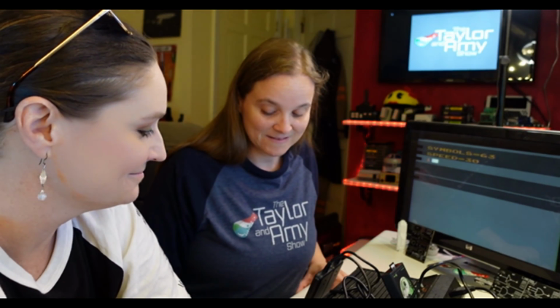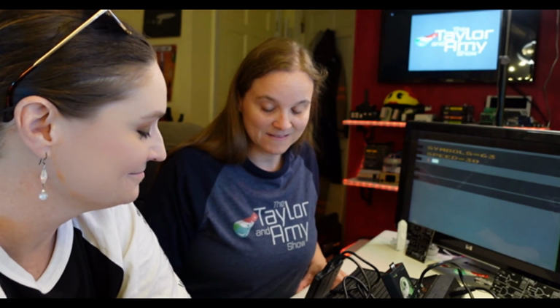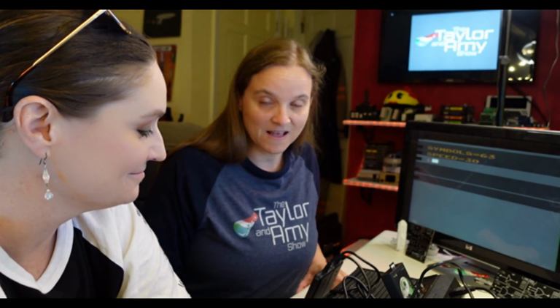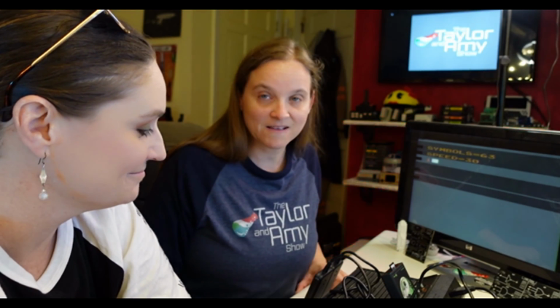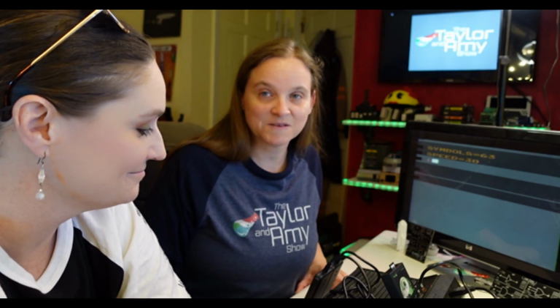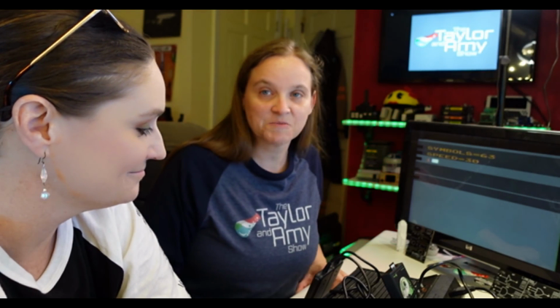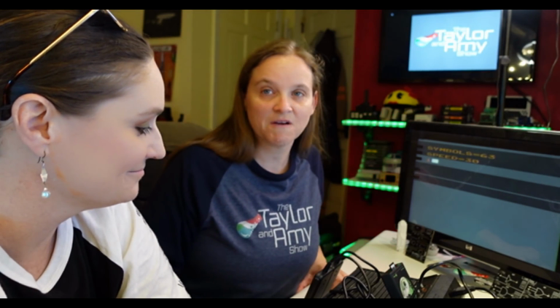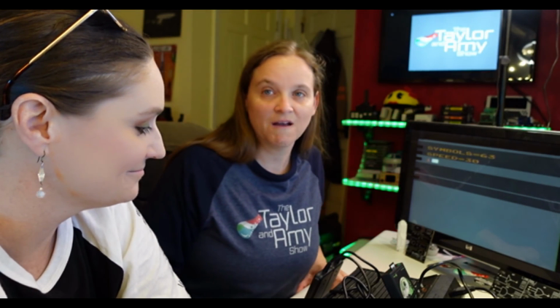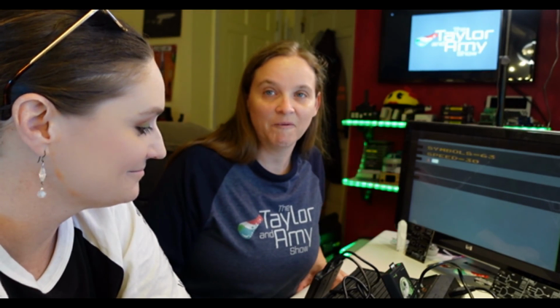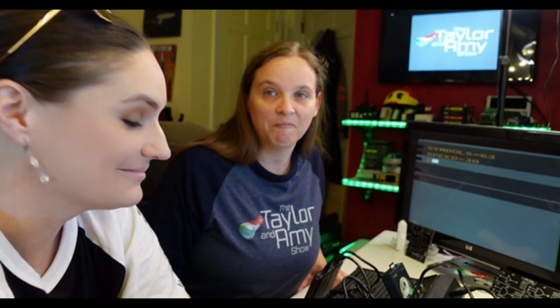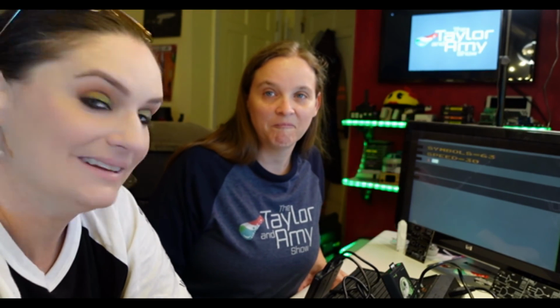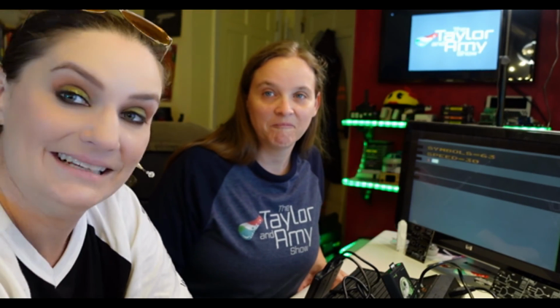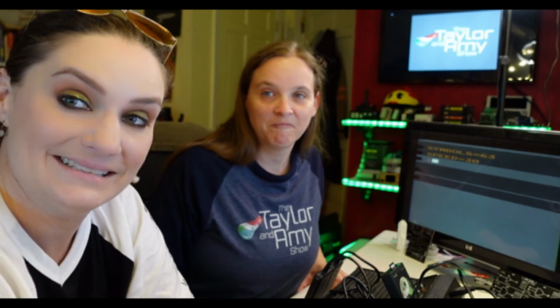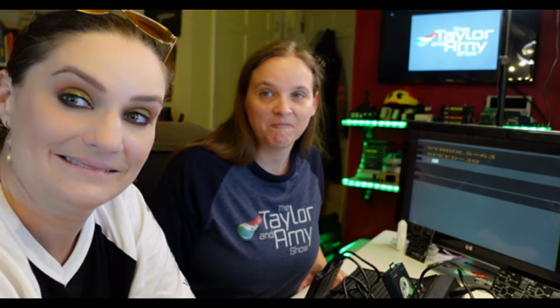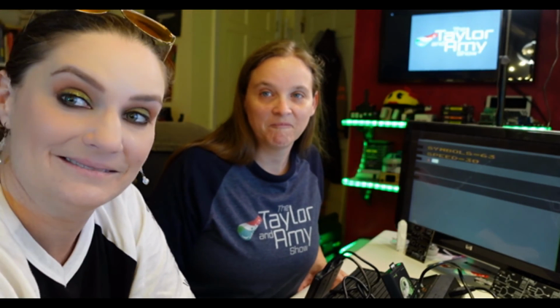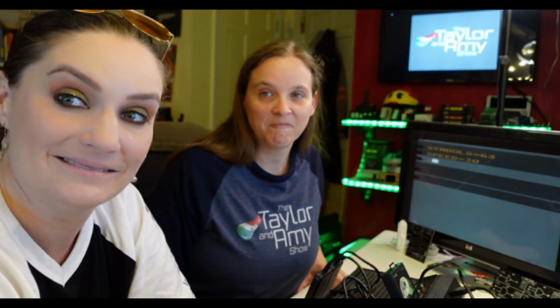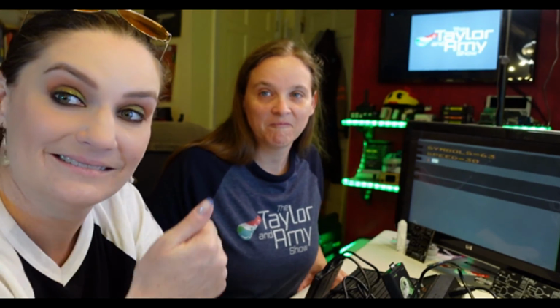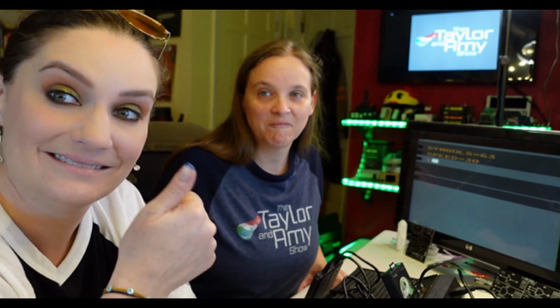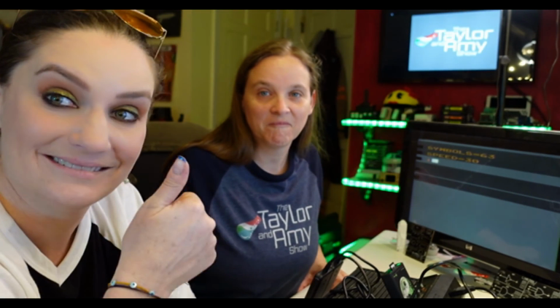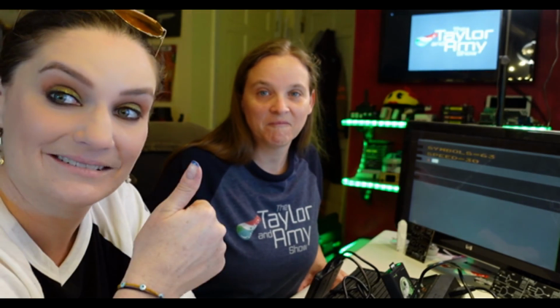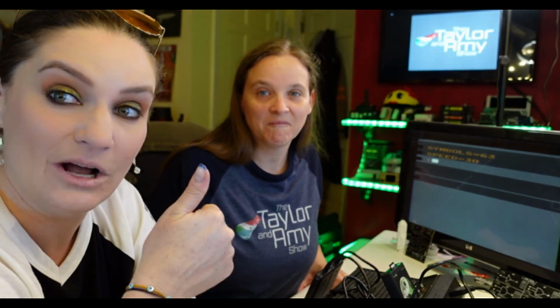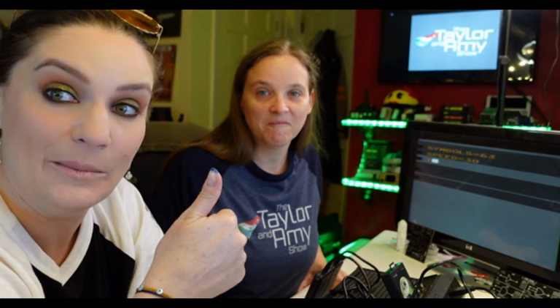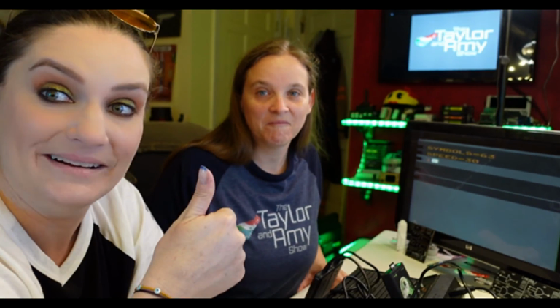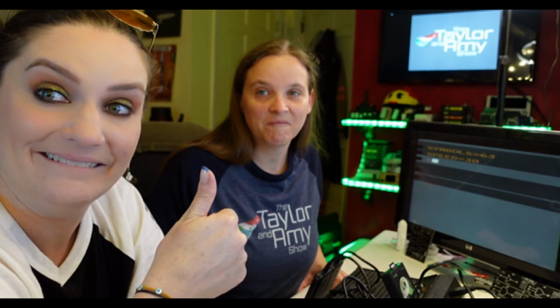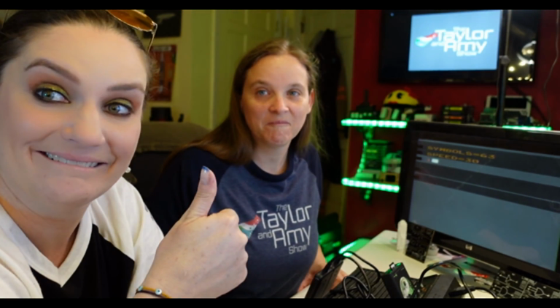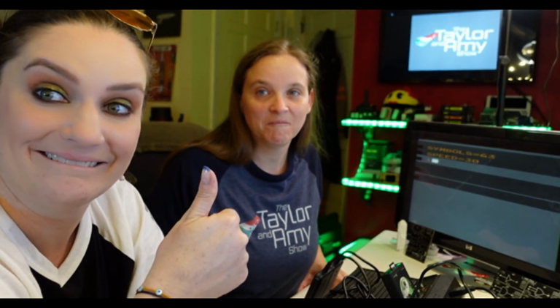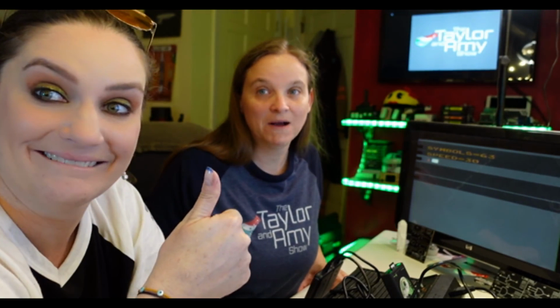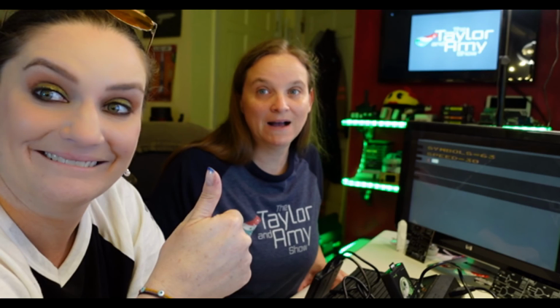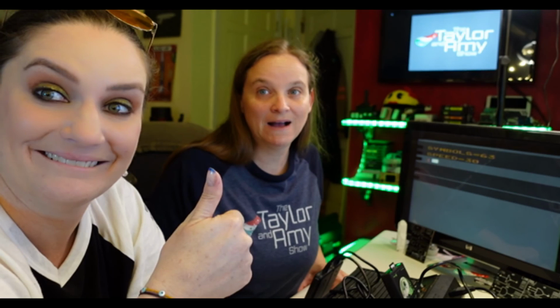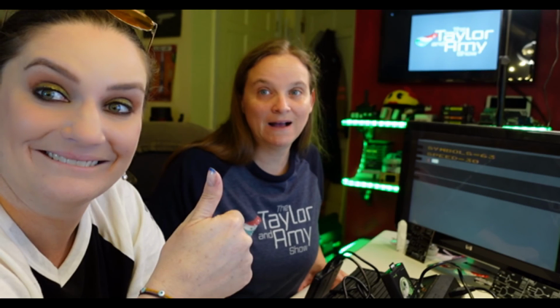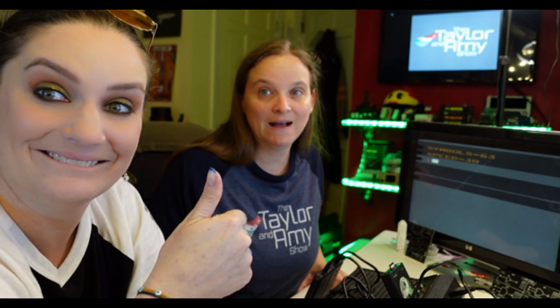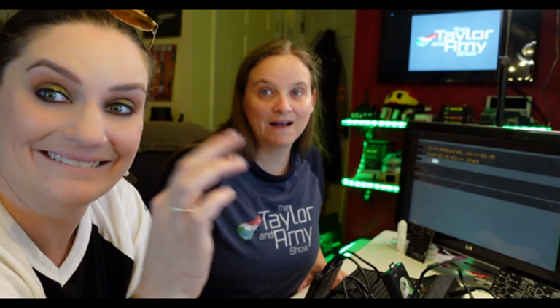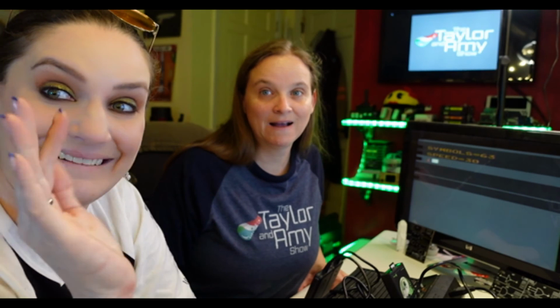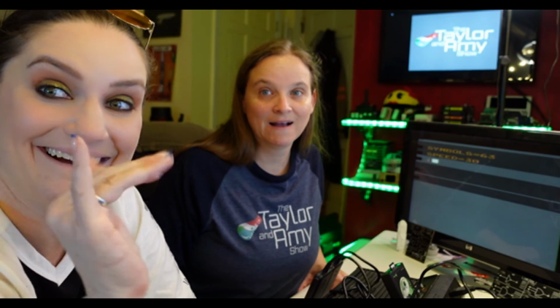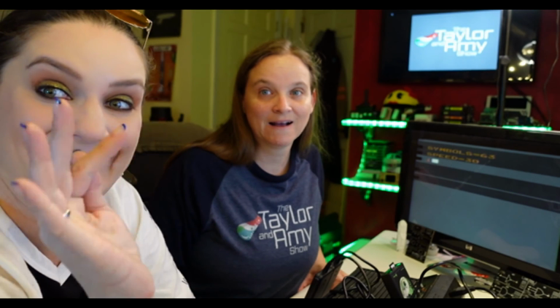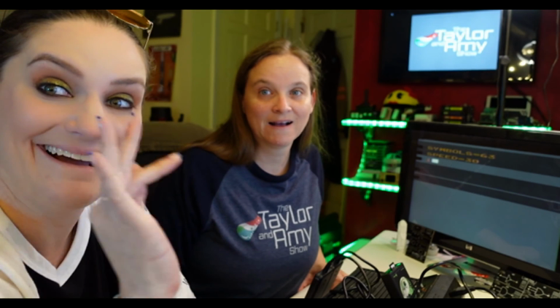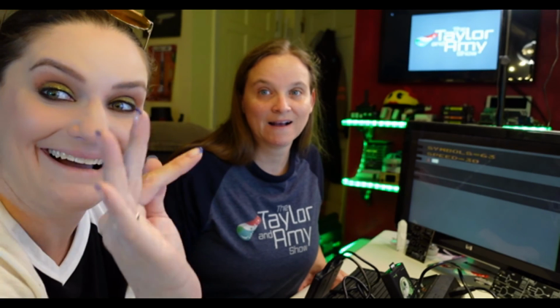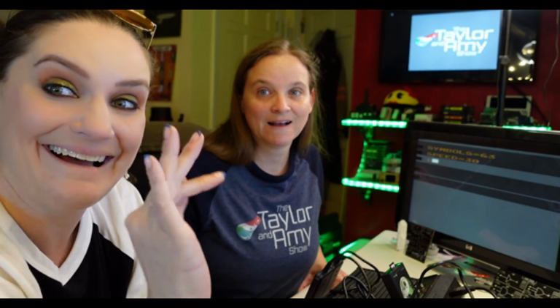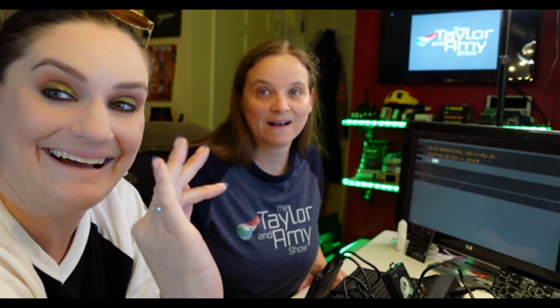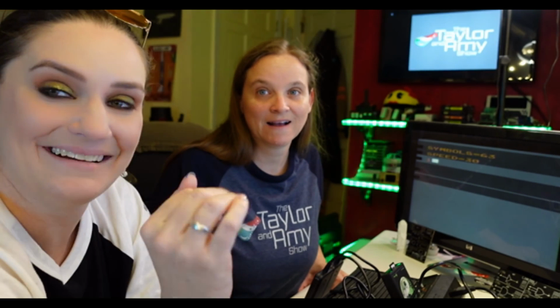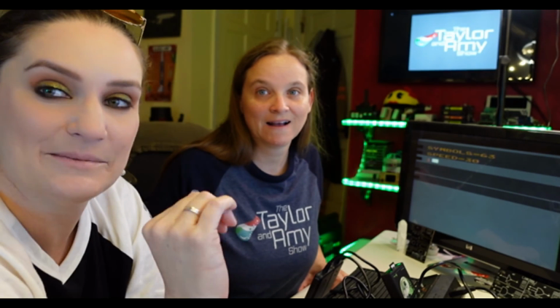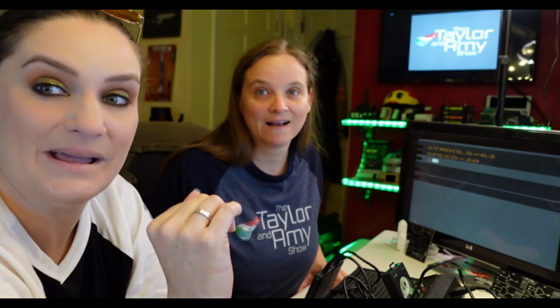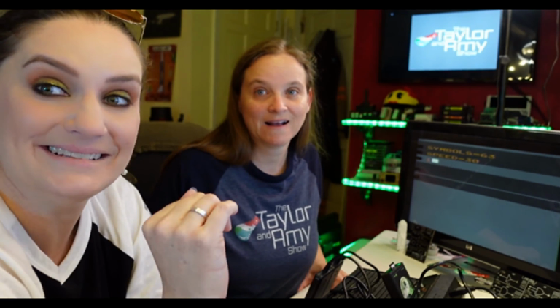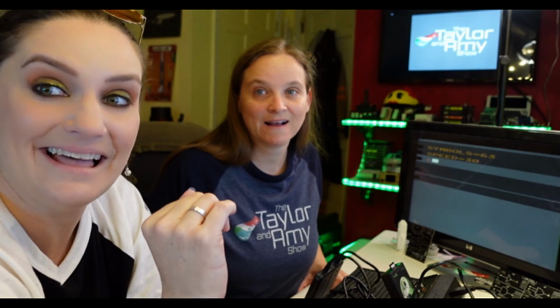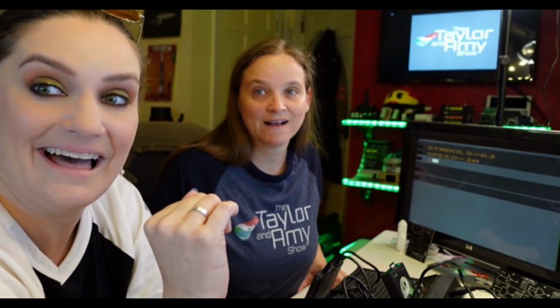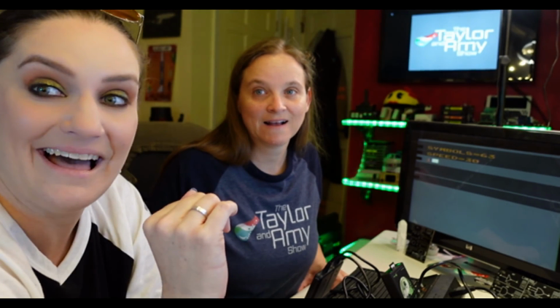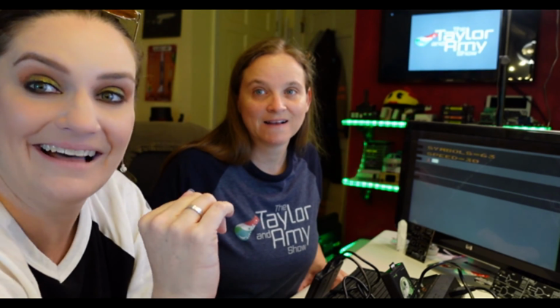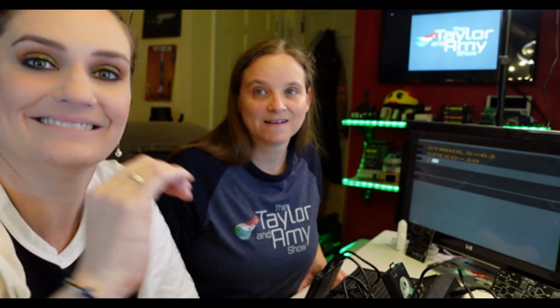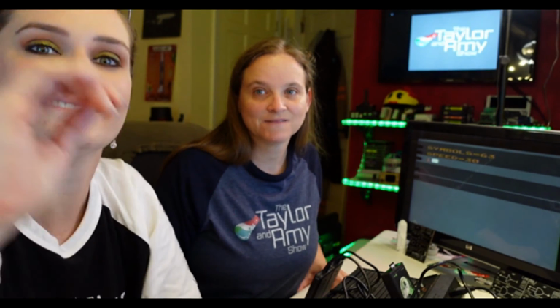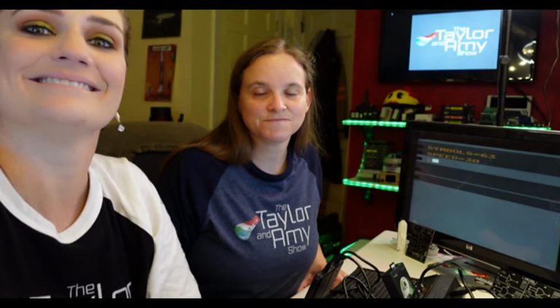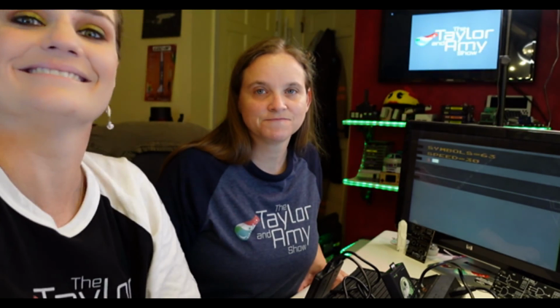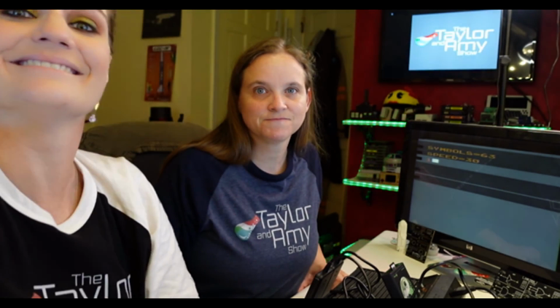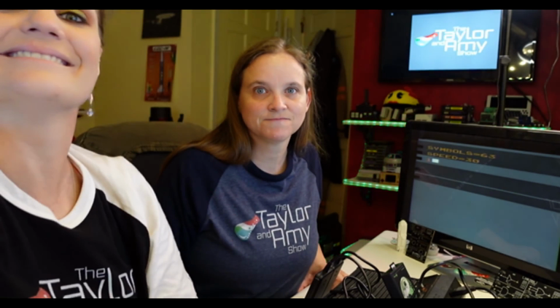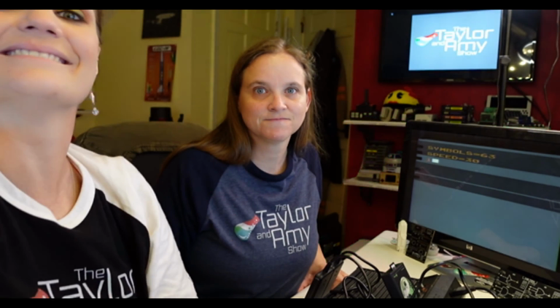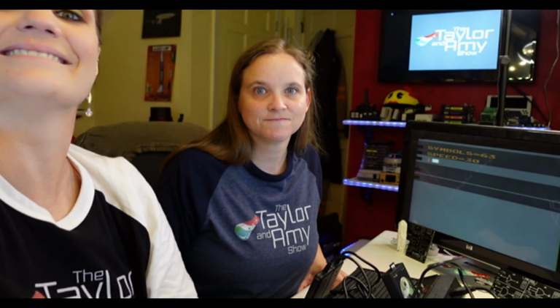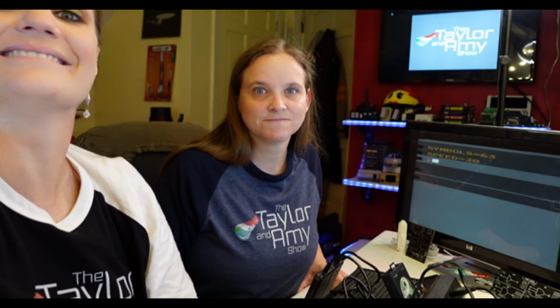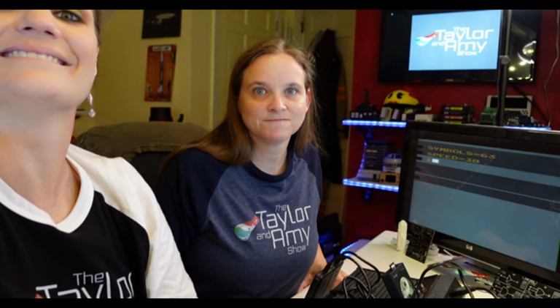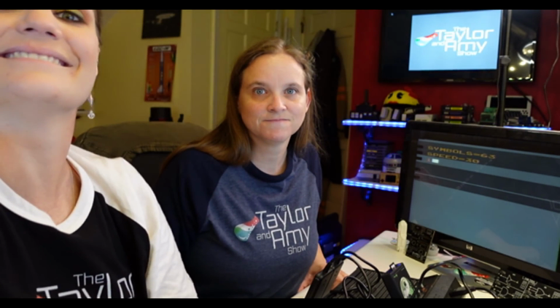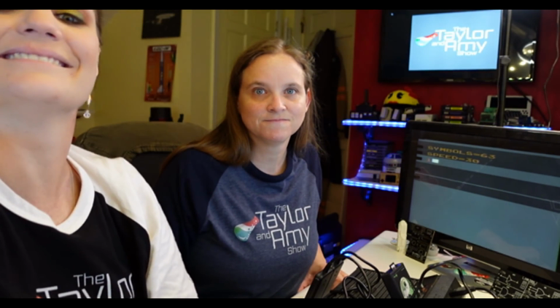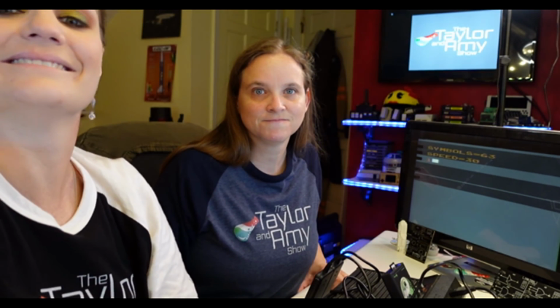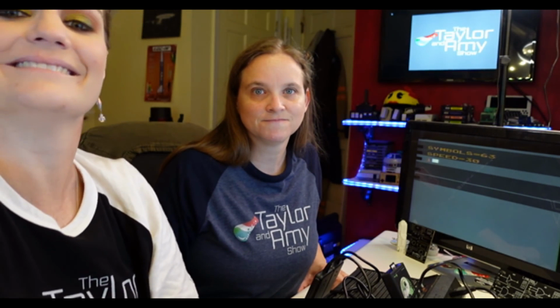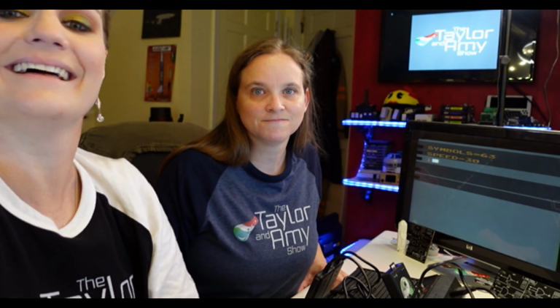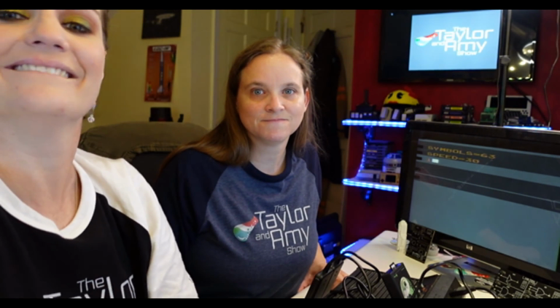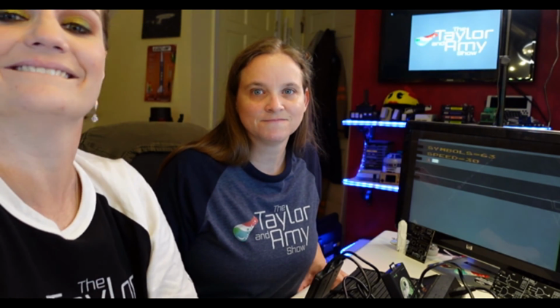Like and subscribe. Yes. Comment. Bye! Bye! Pizza! Pizza, that.